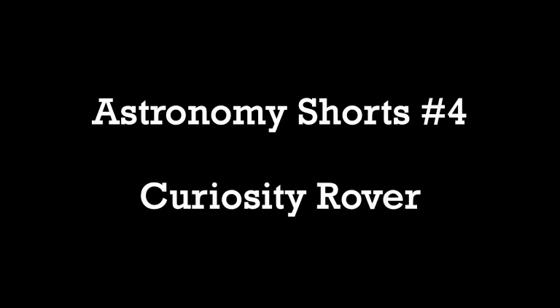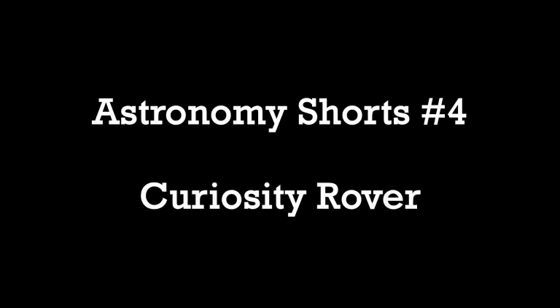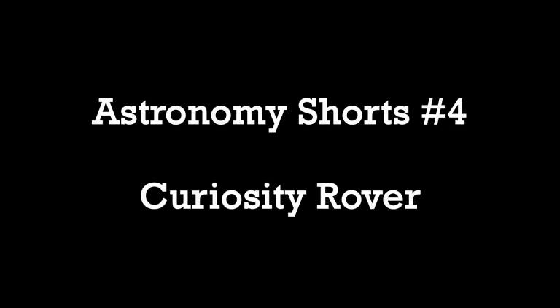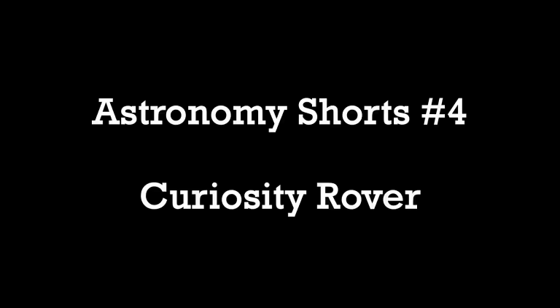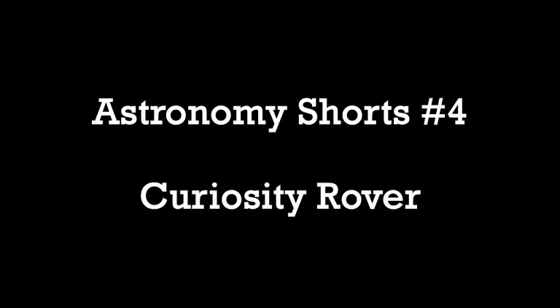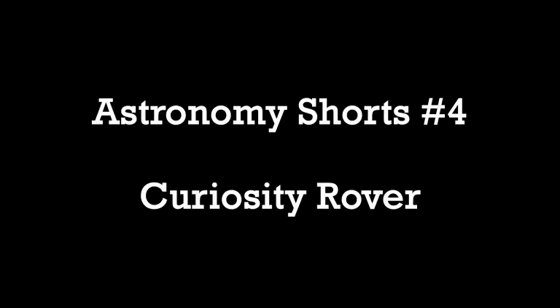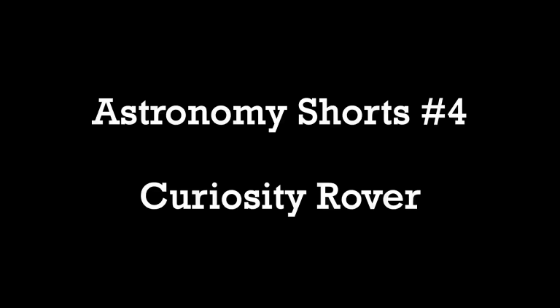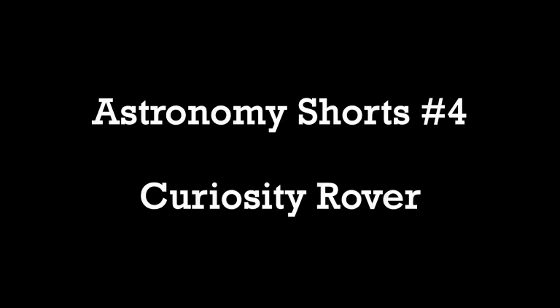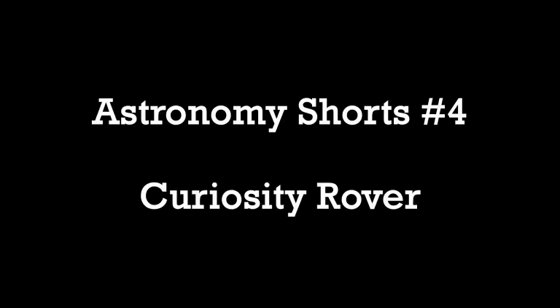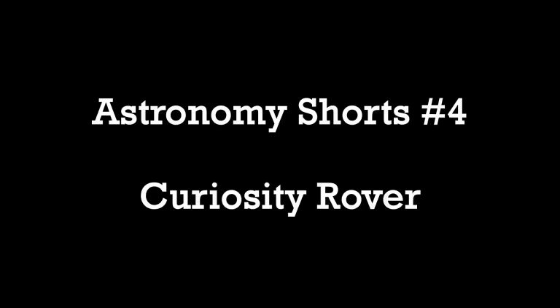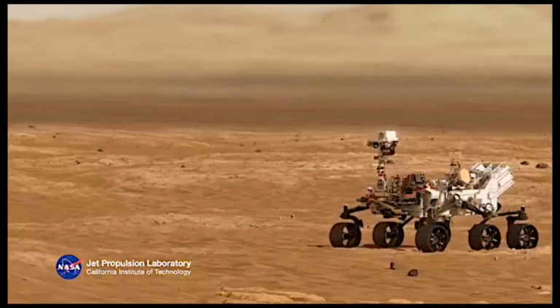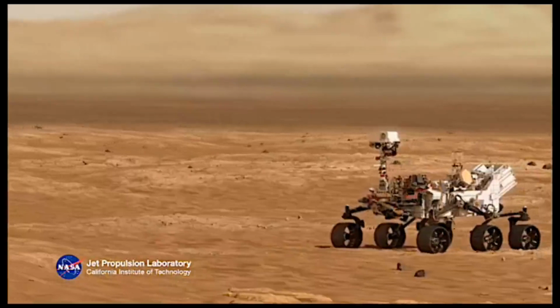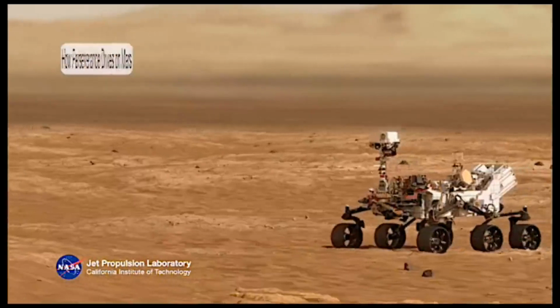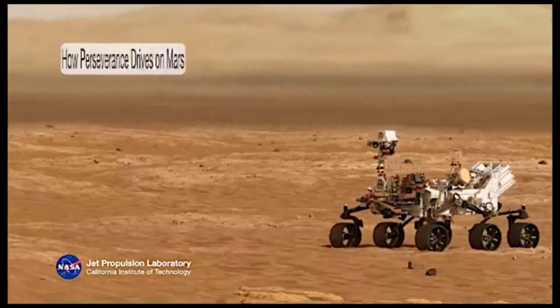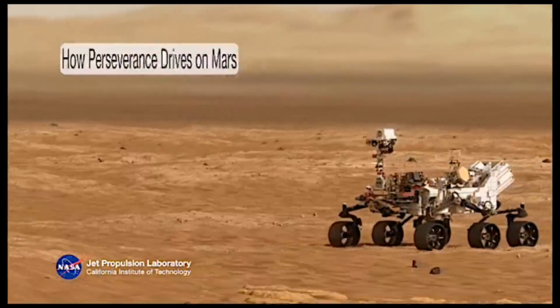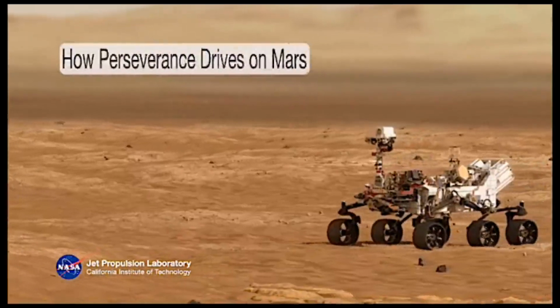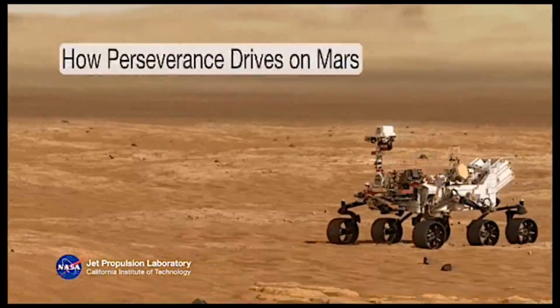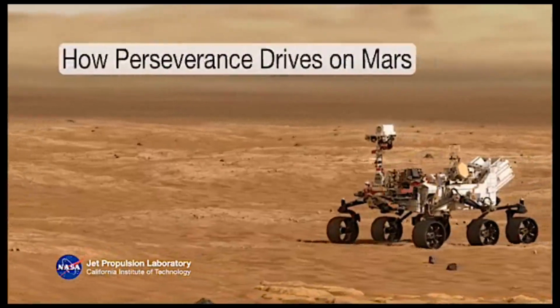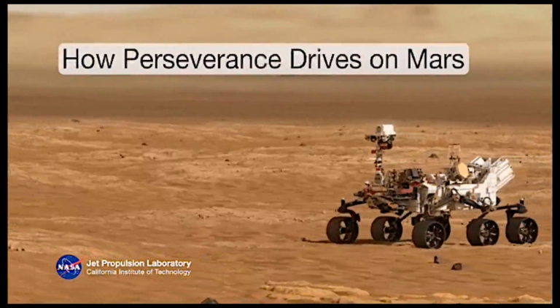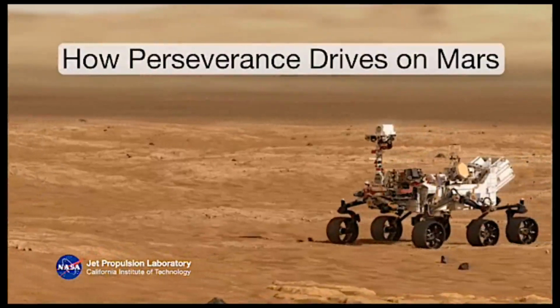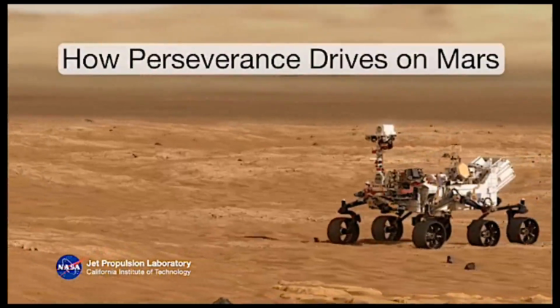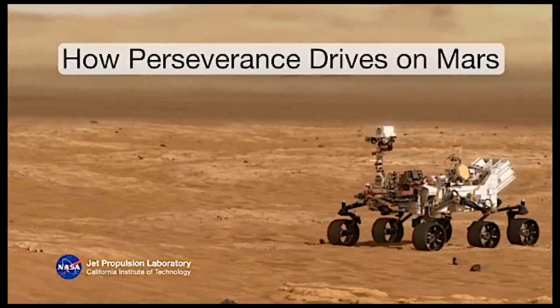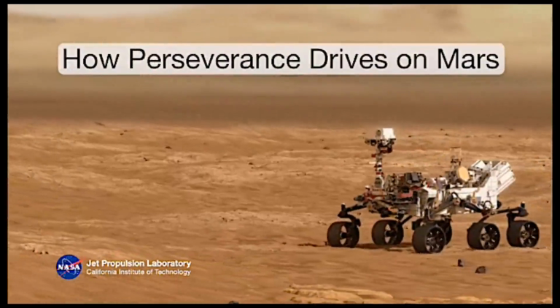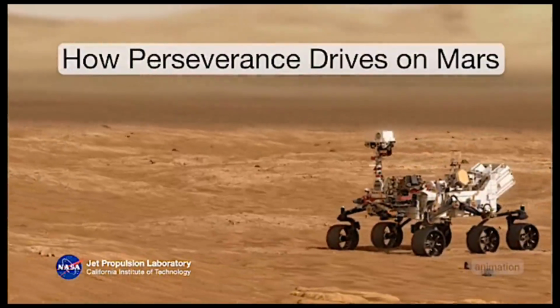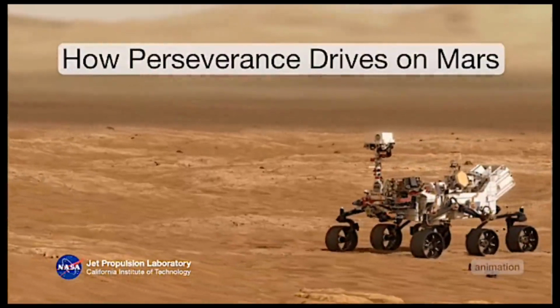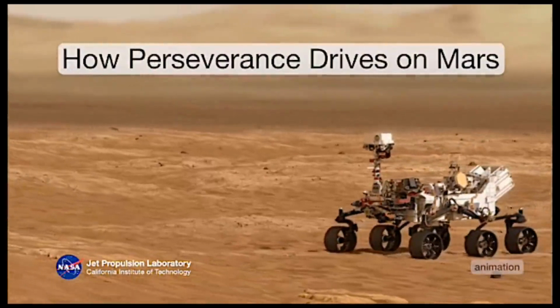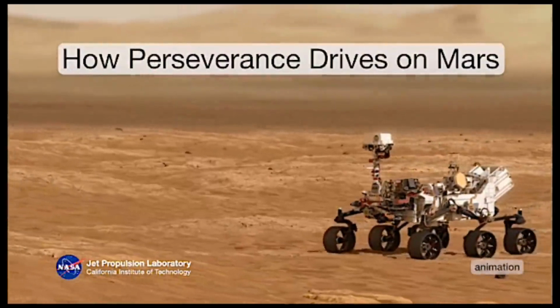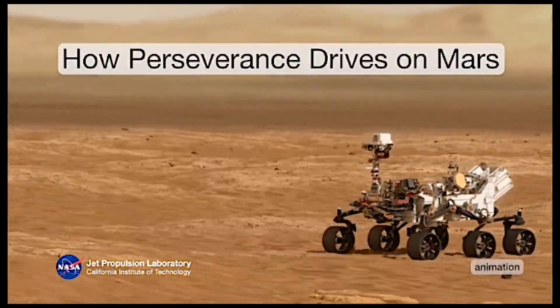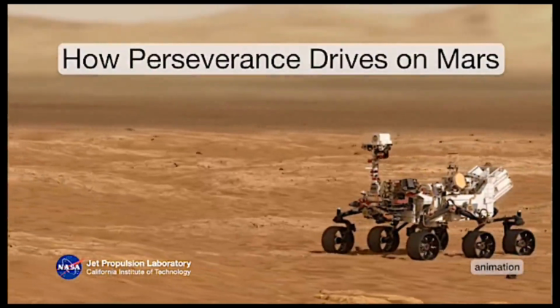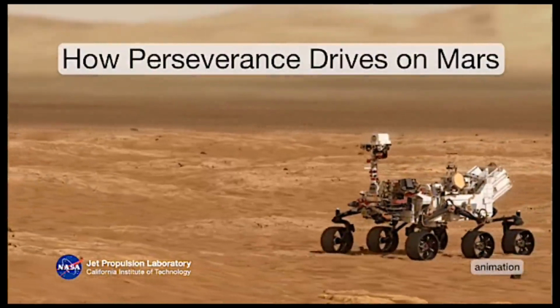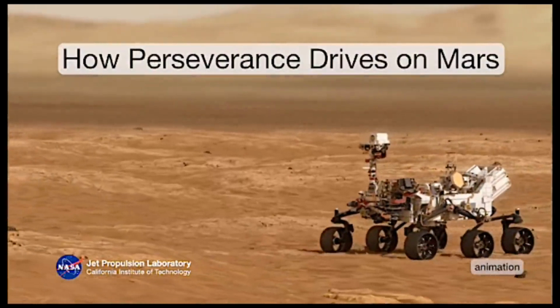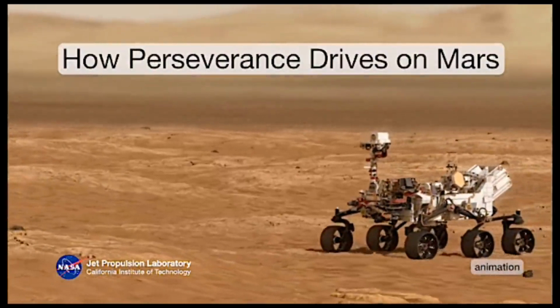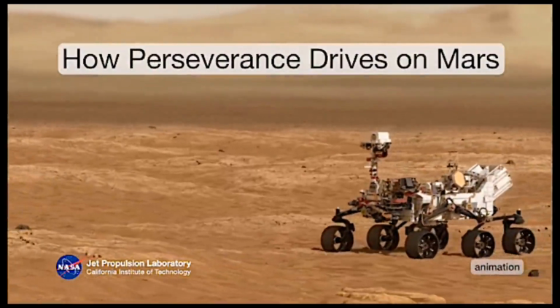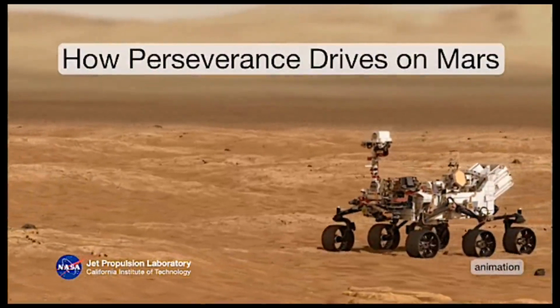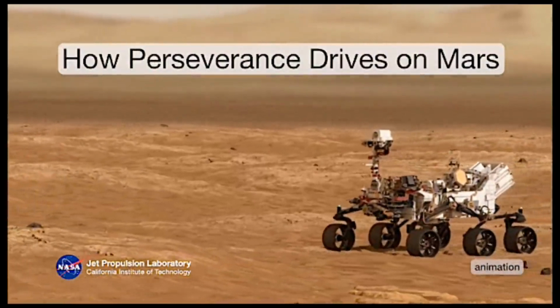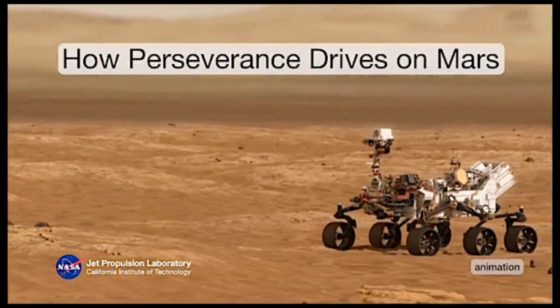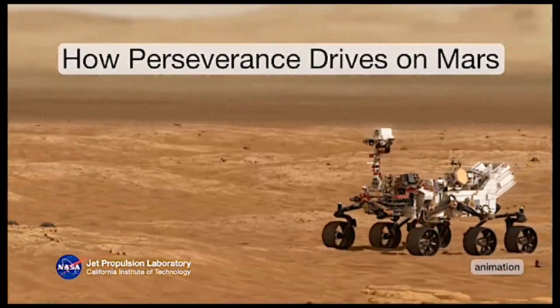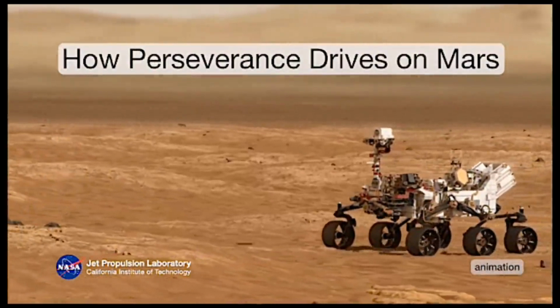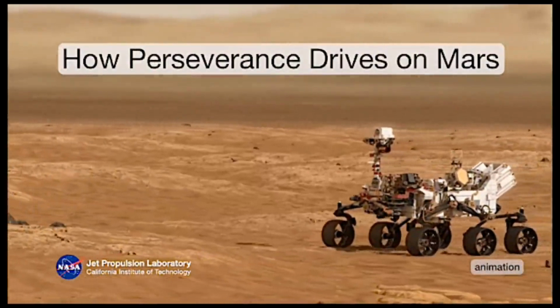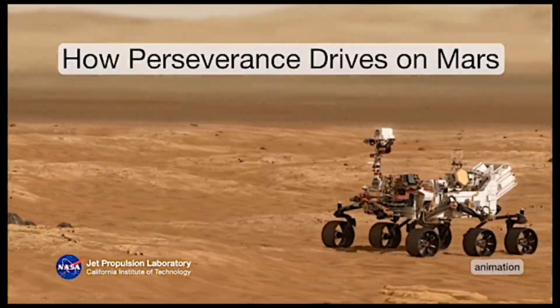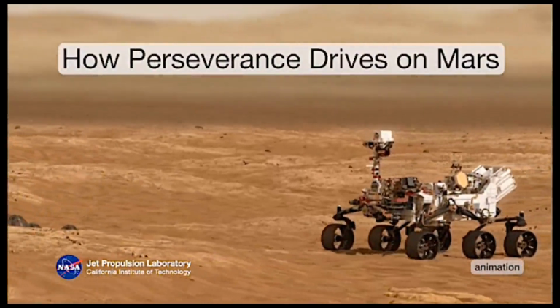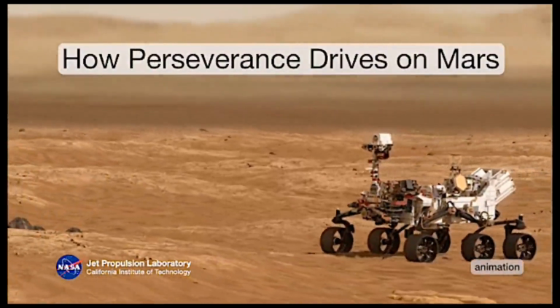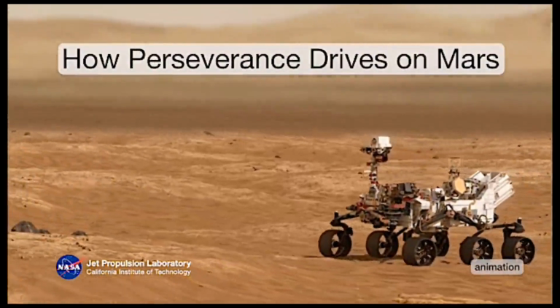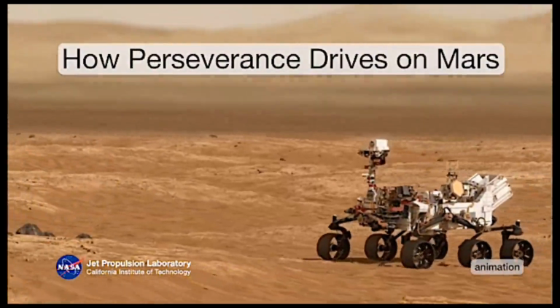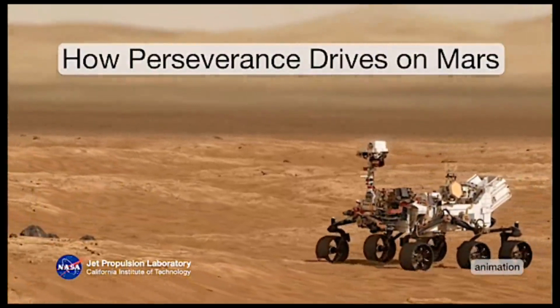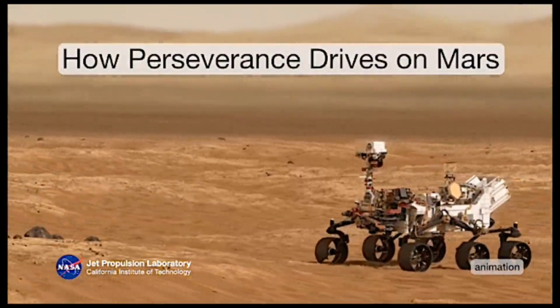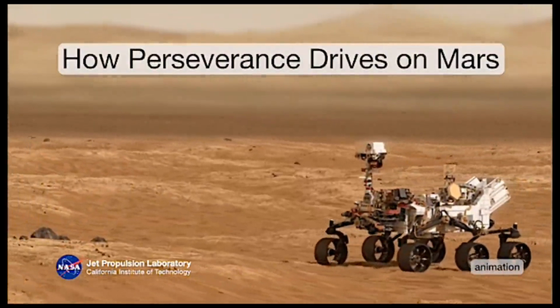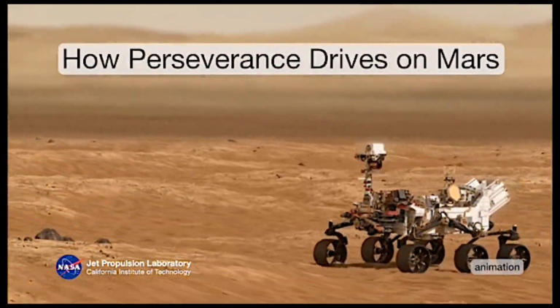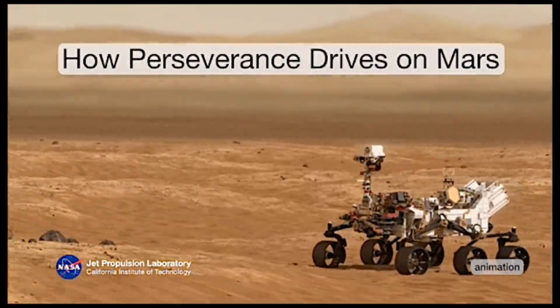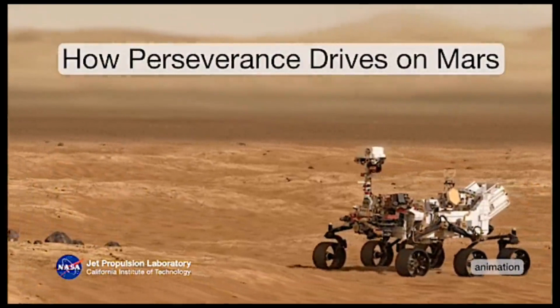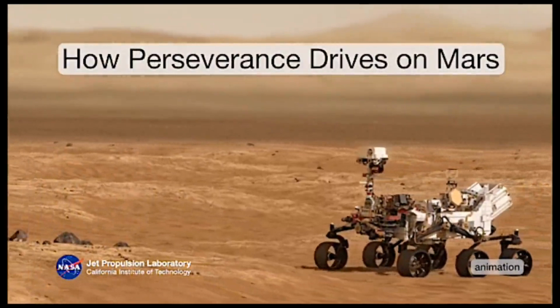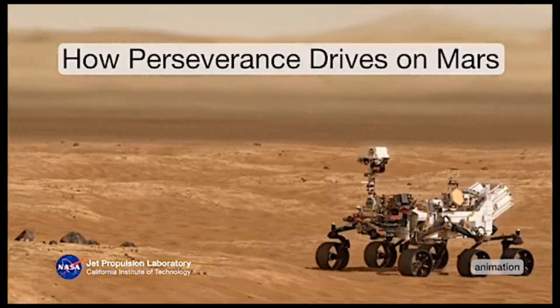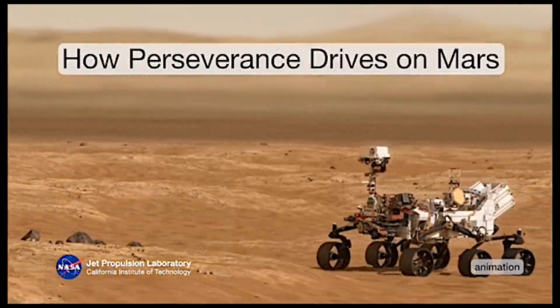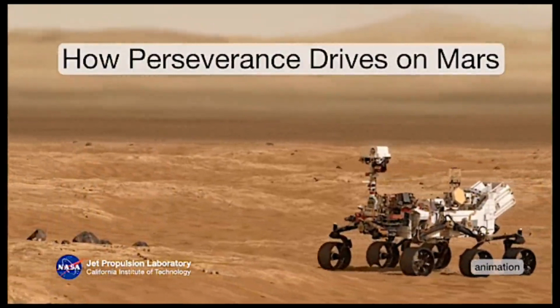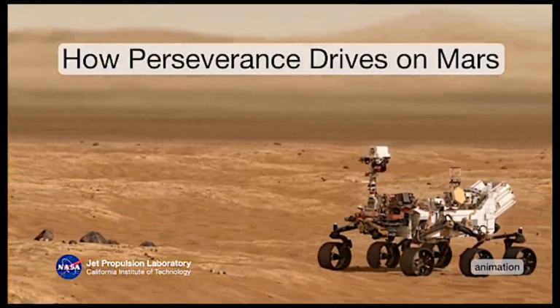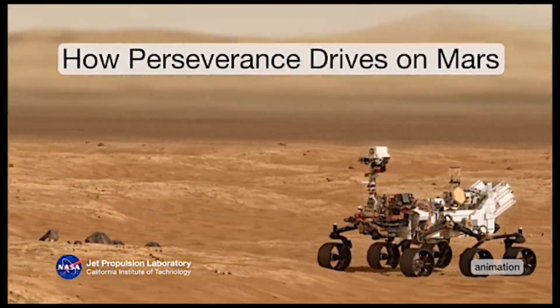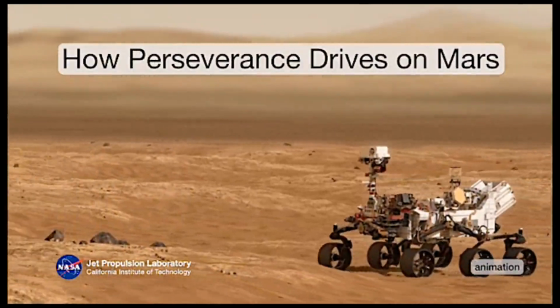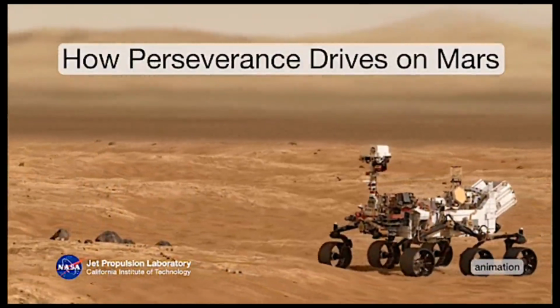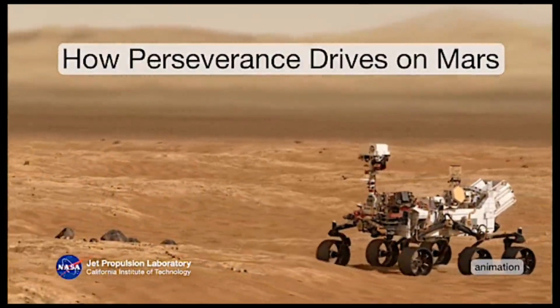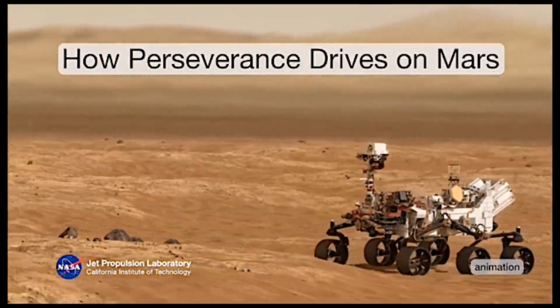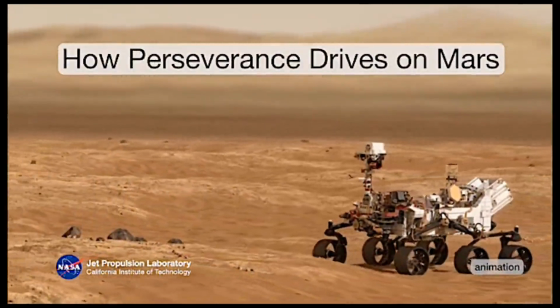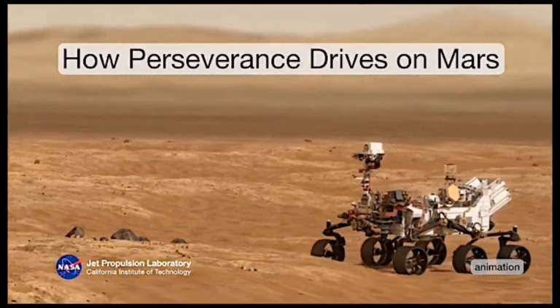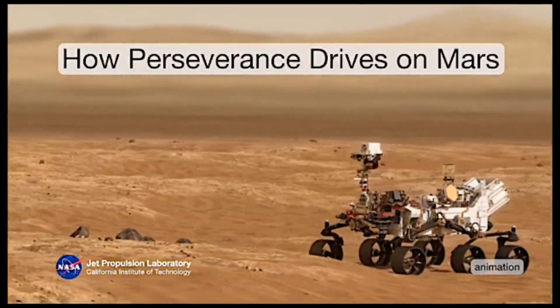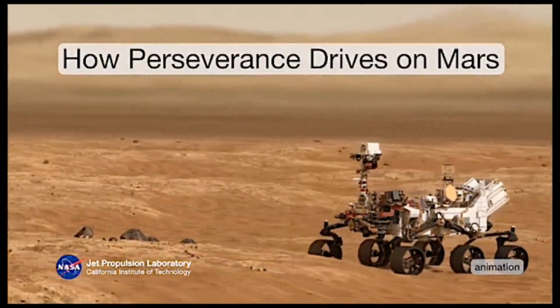Hello everybody, welcome to Astronomy Shorts No. 4. Today we will be learning about the Curiosity Rover.